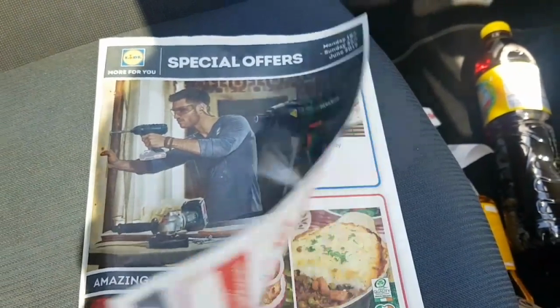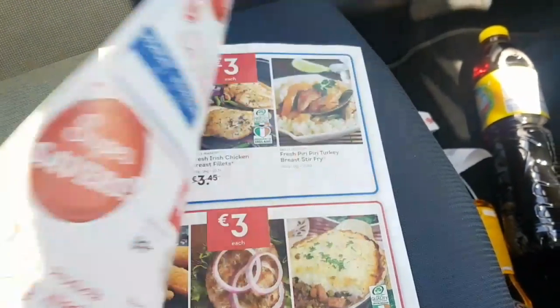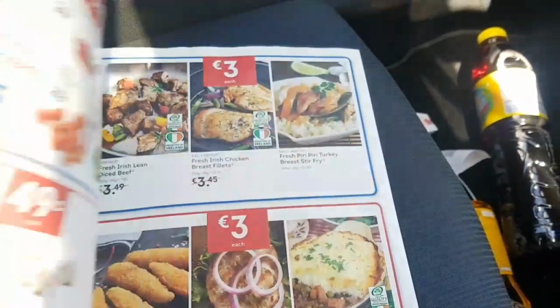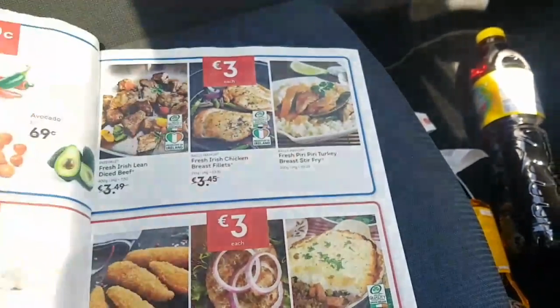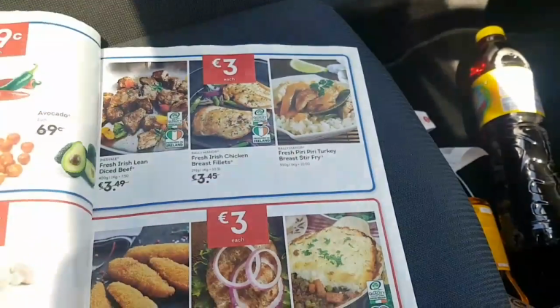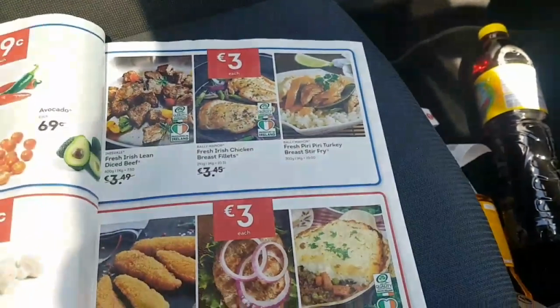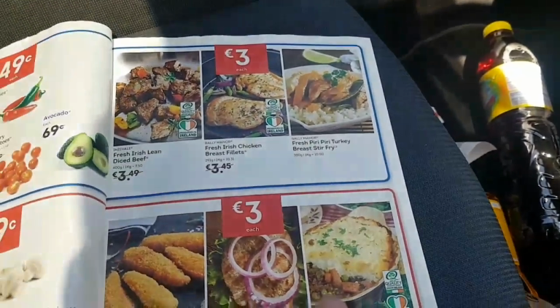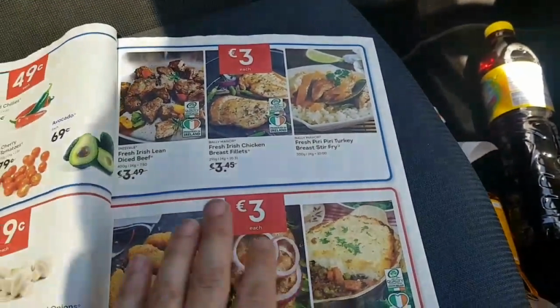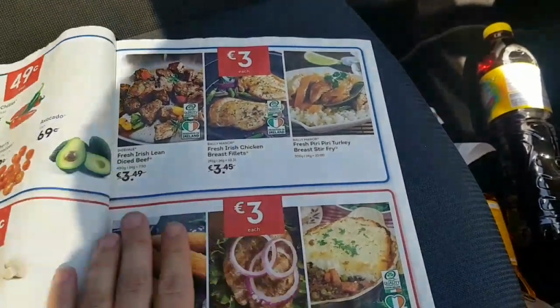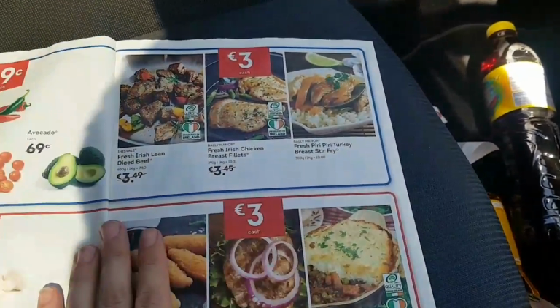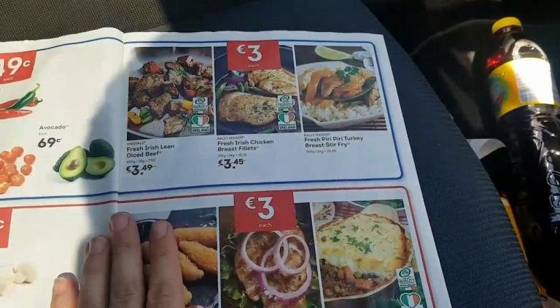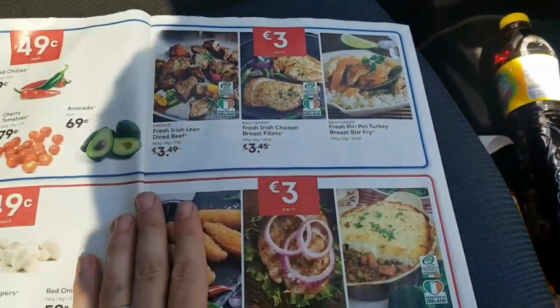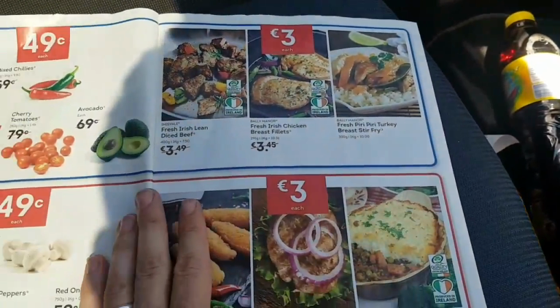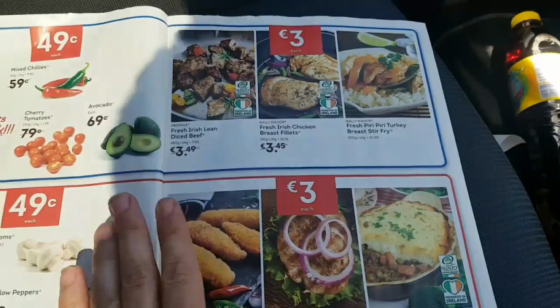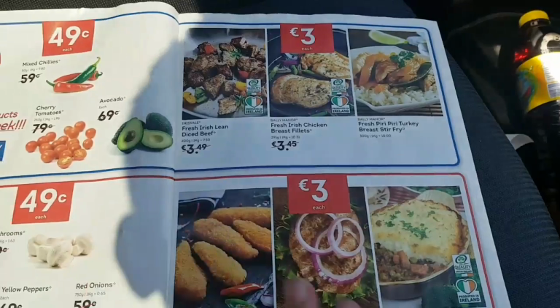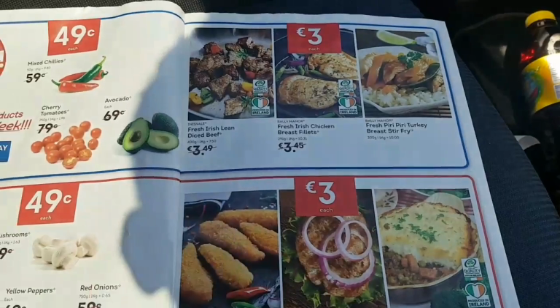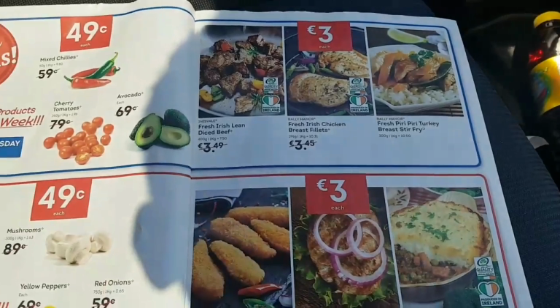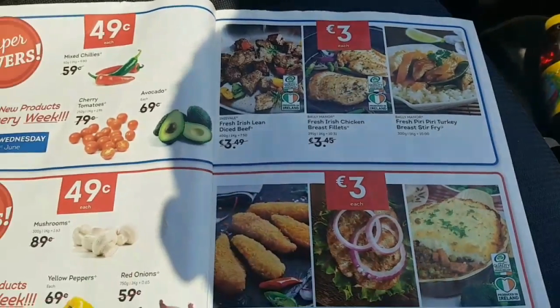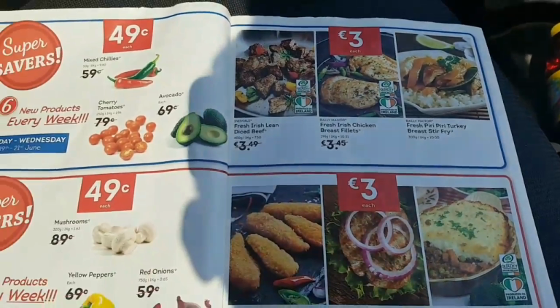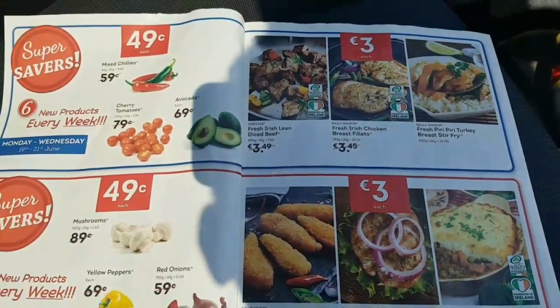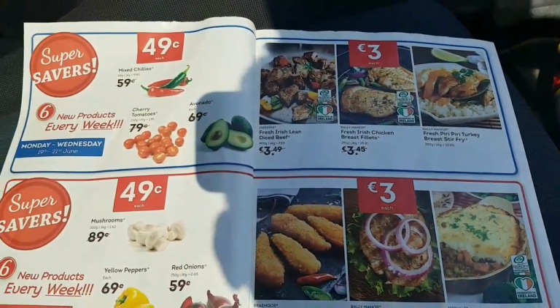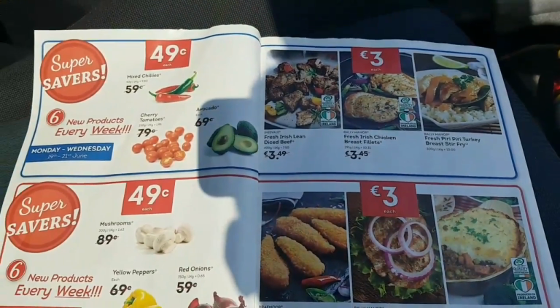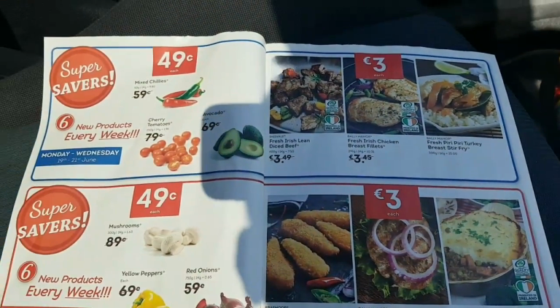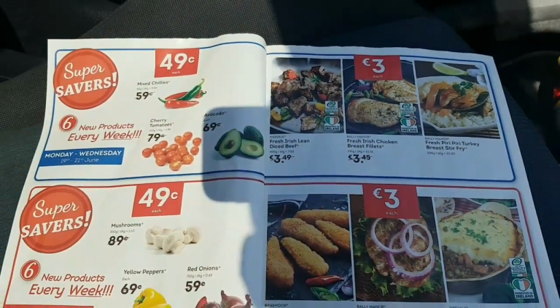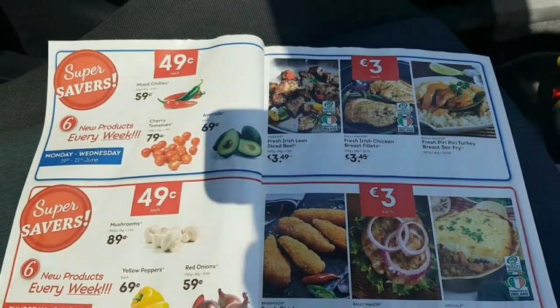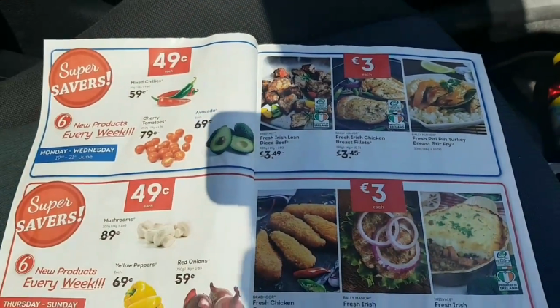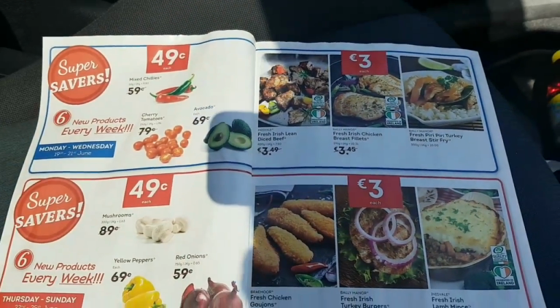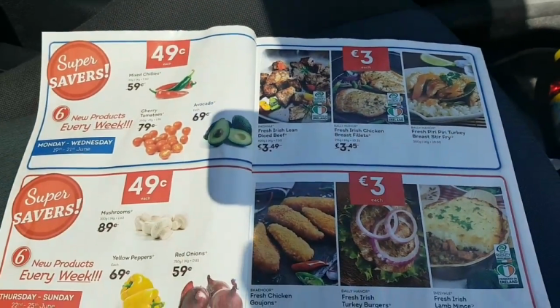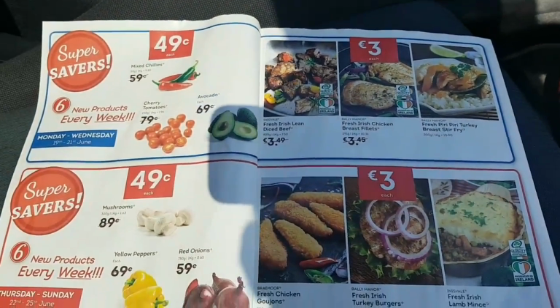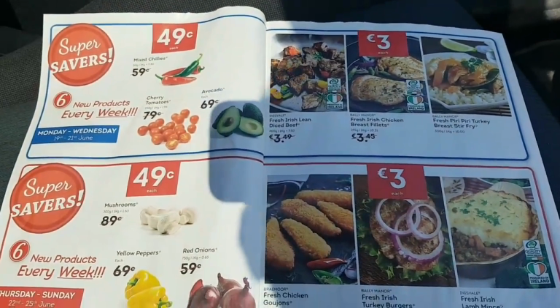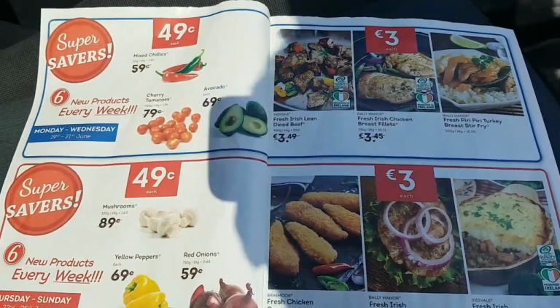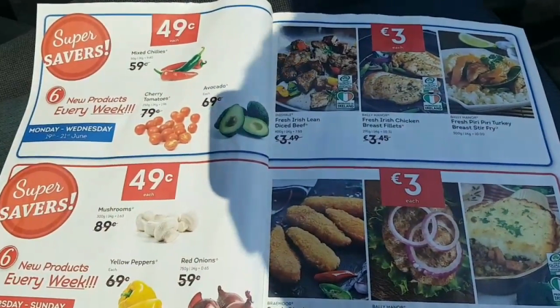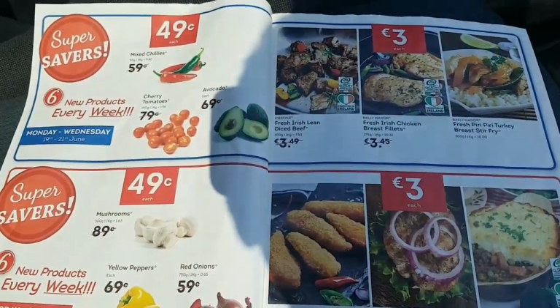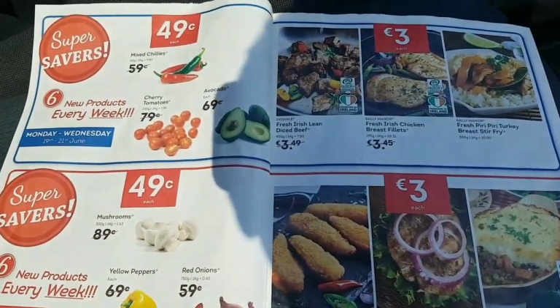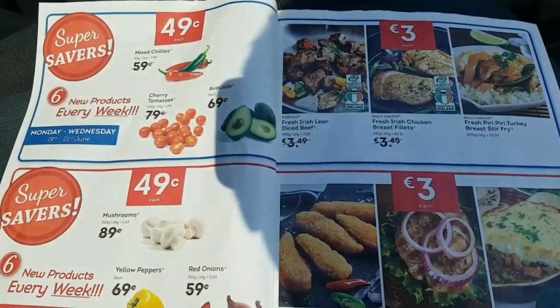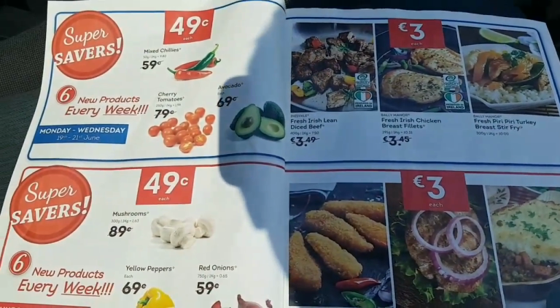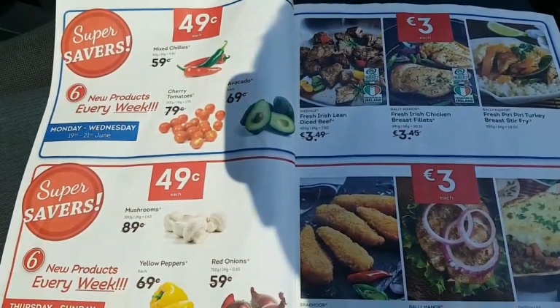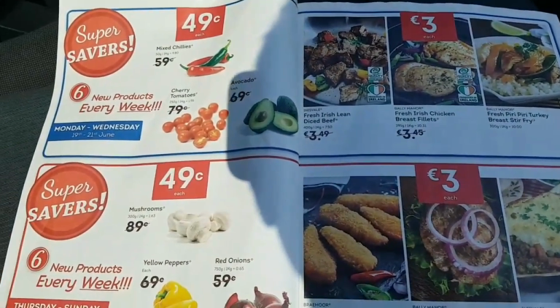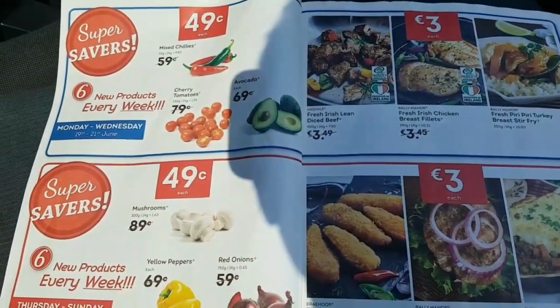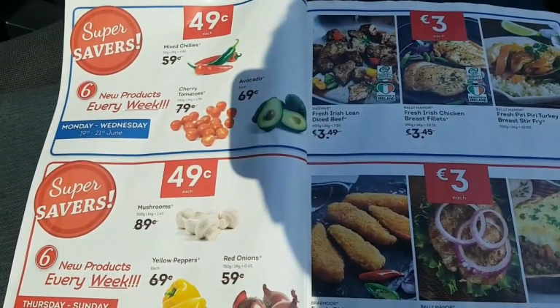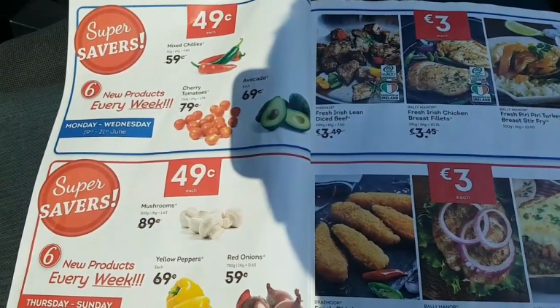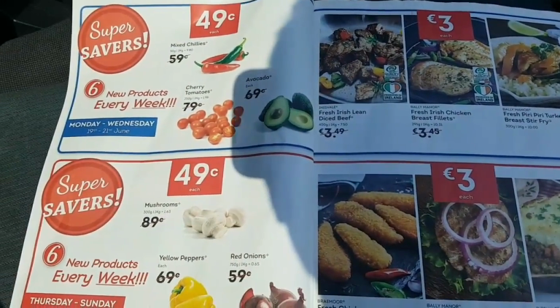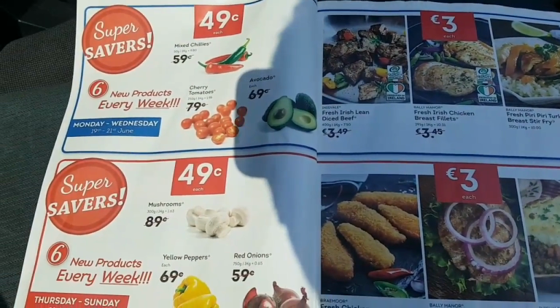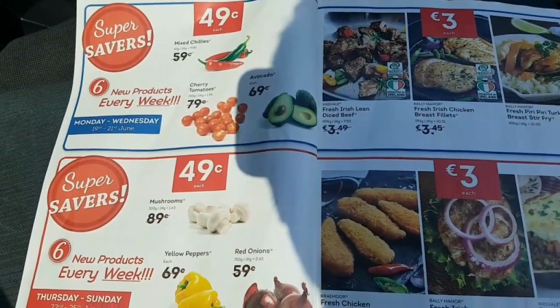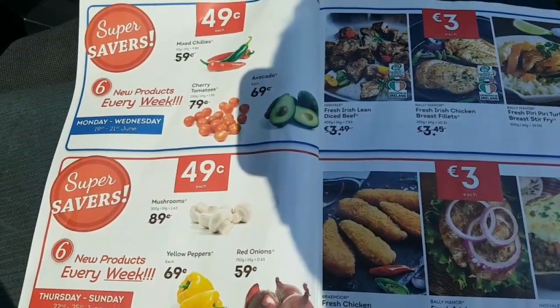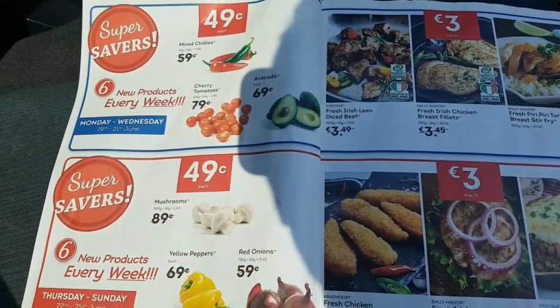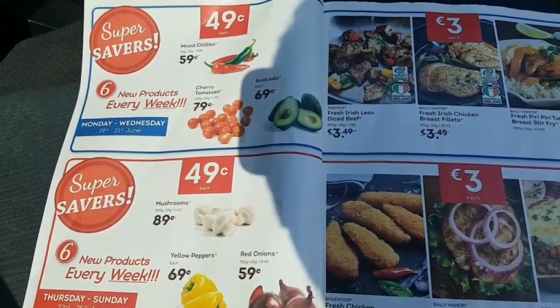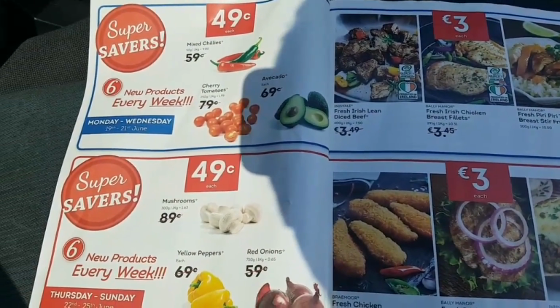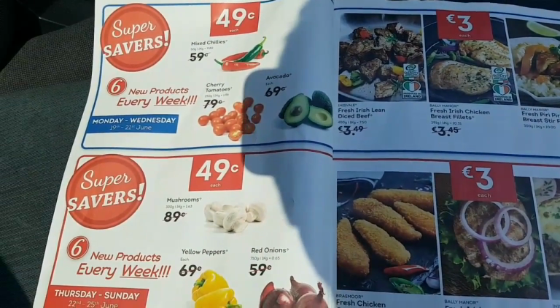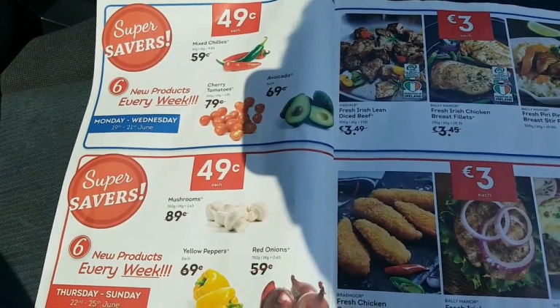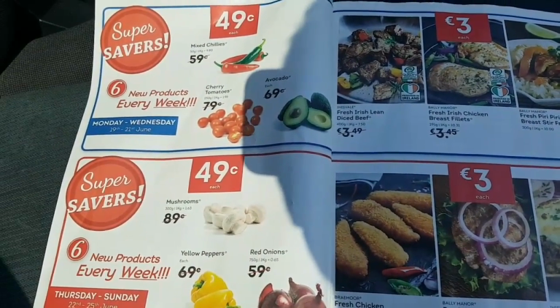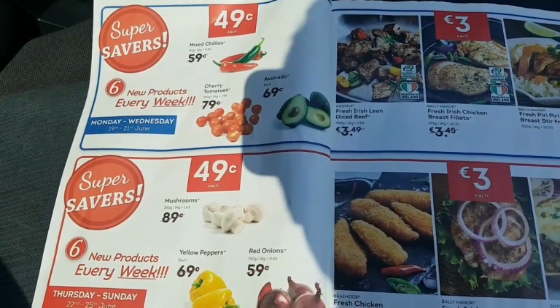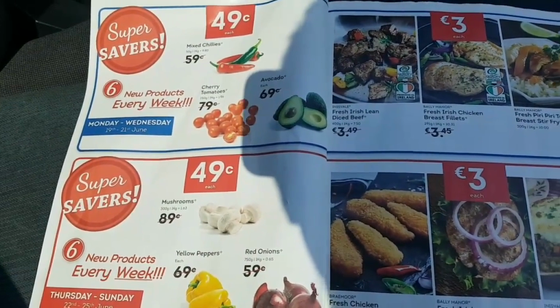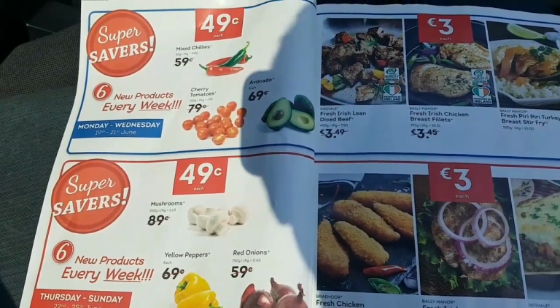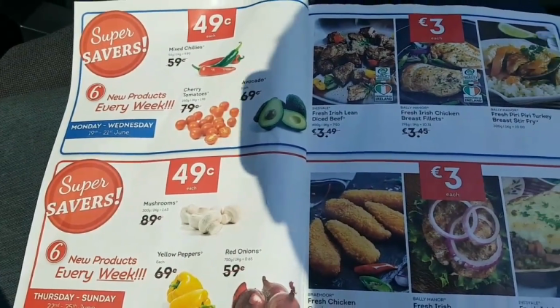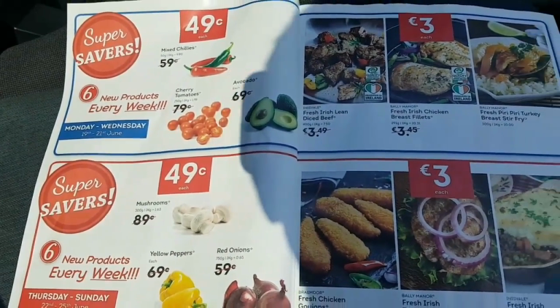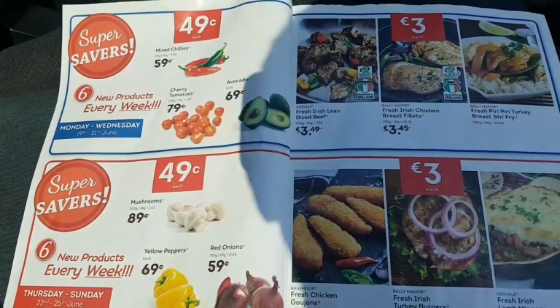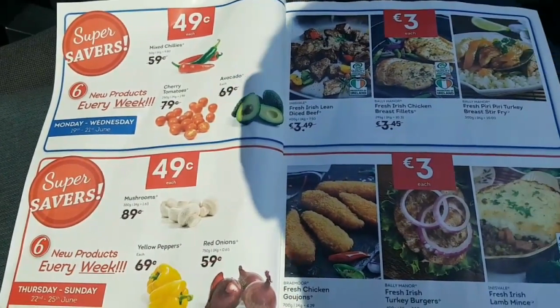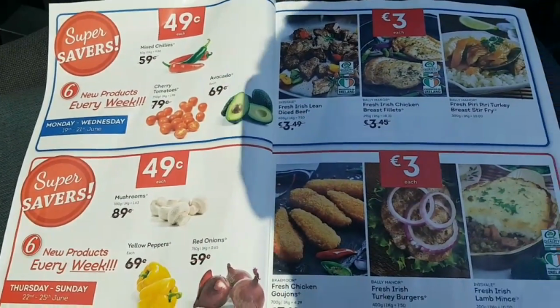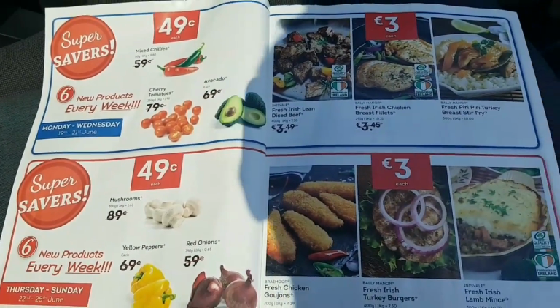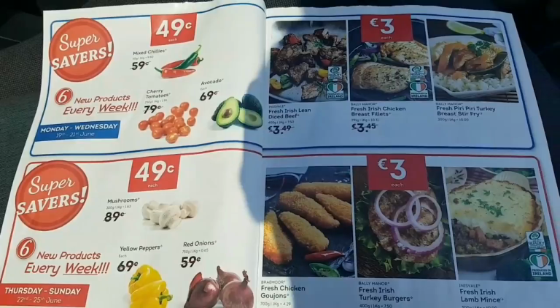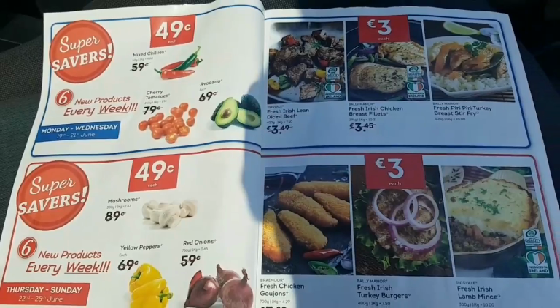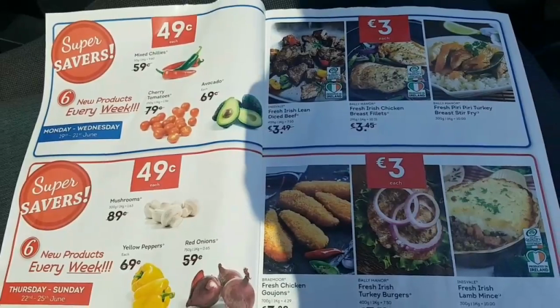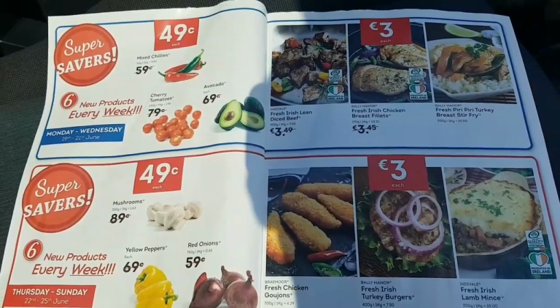Lidl, this week, have their special offers — the 49 cent for fruit and veg sort of stuff, and then their meat offers.